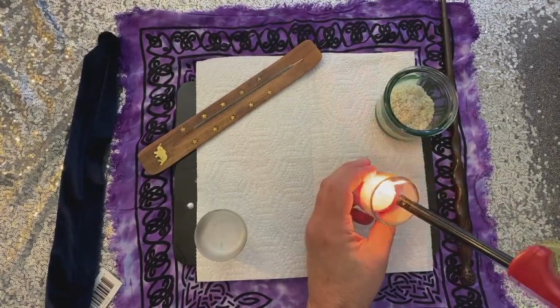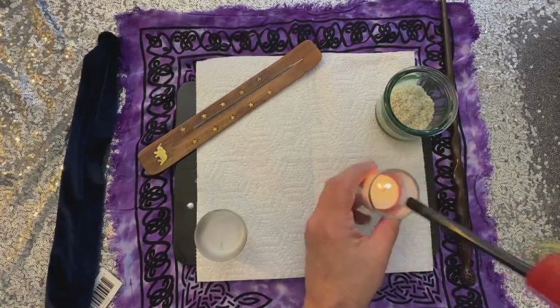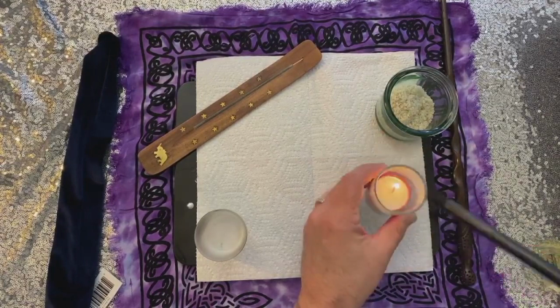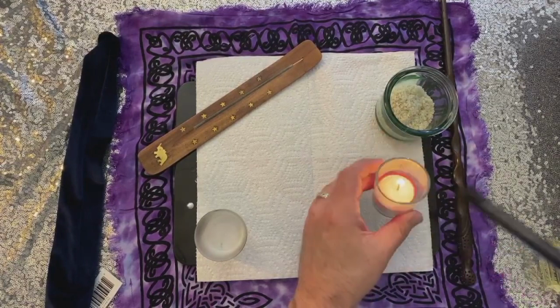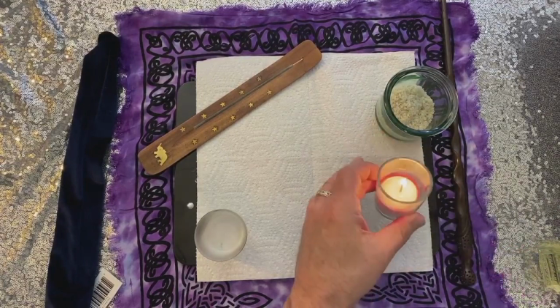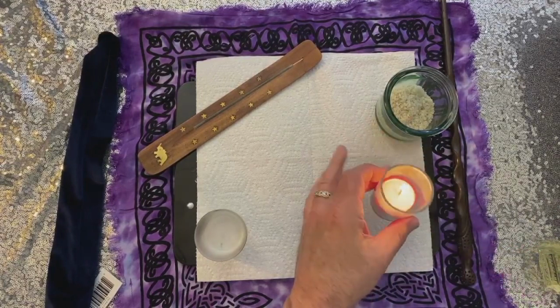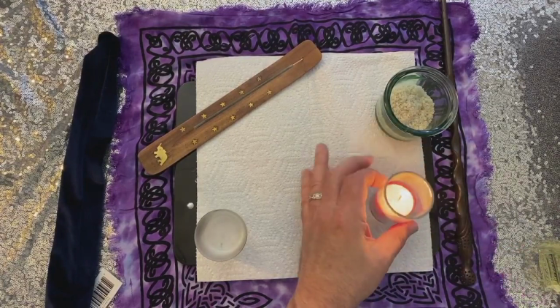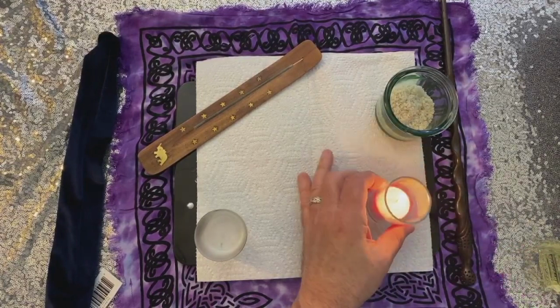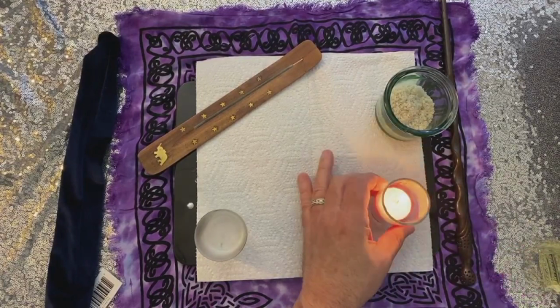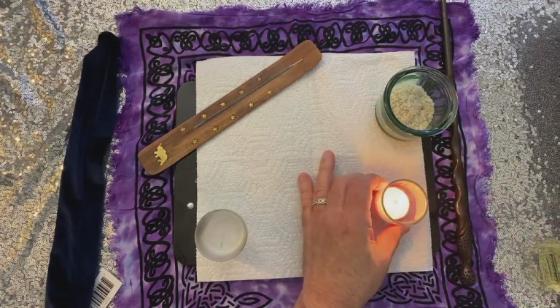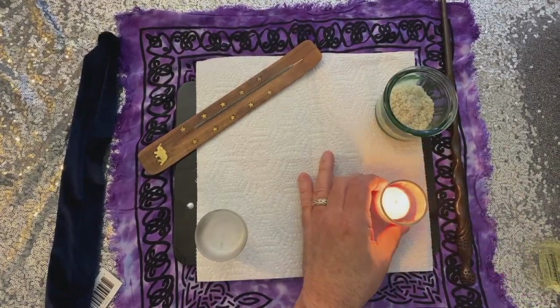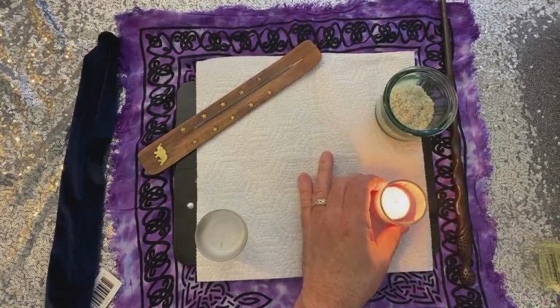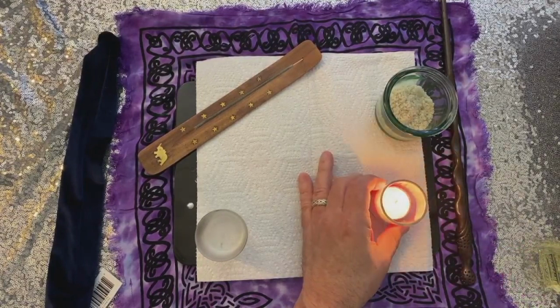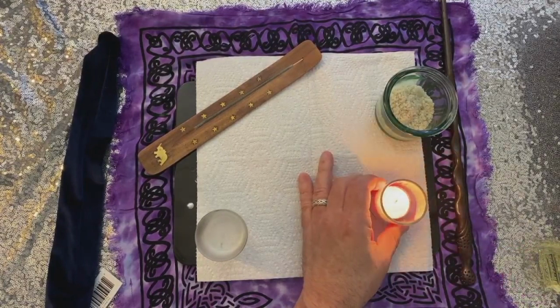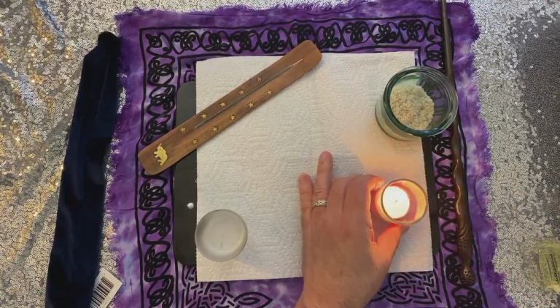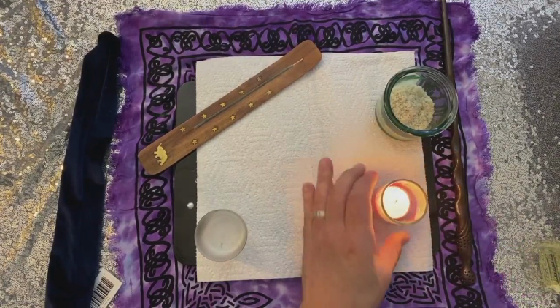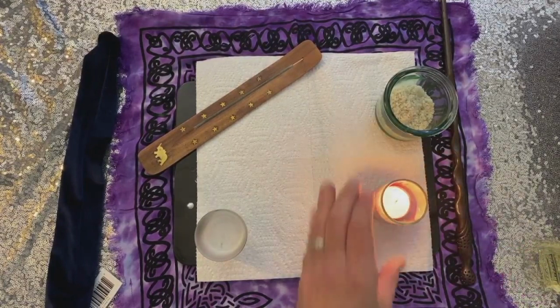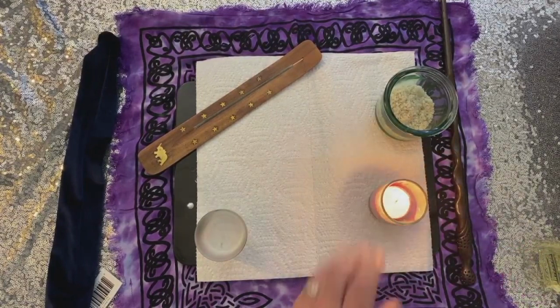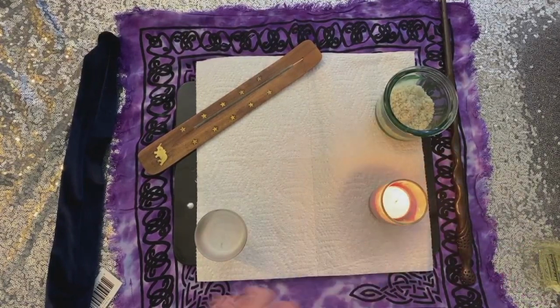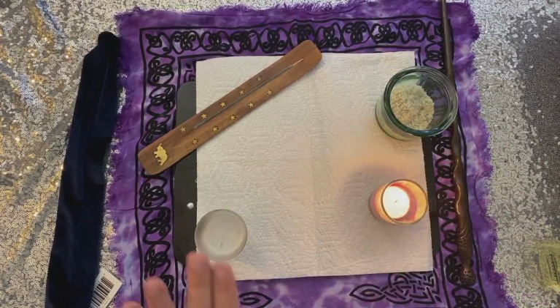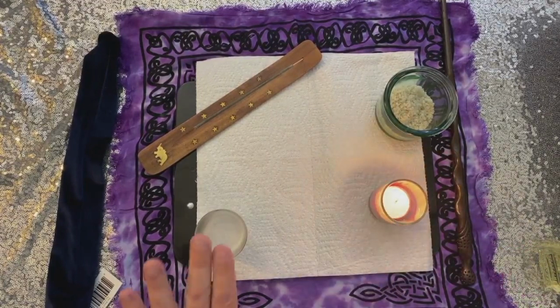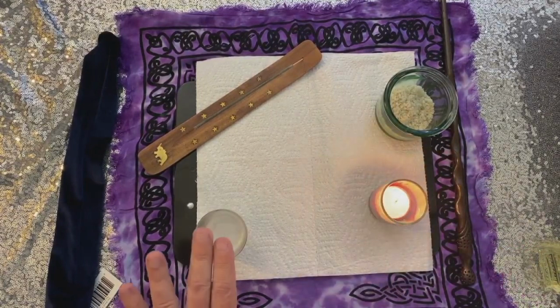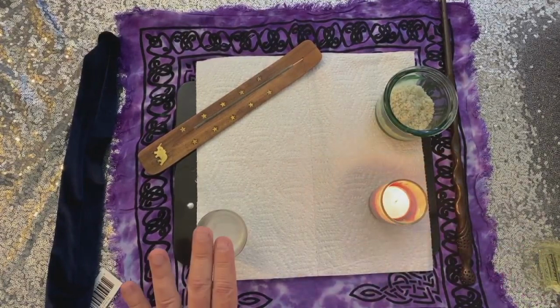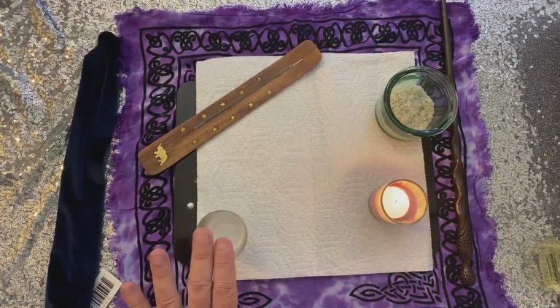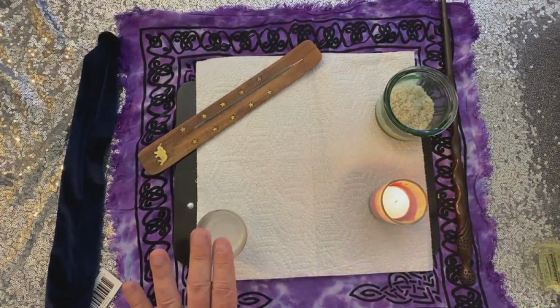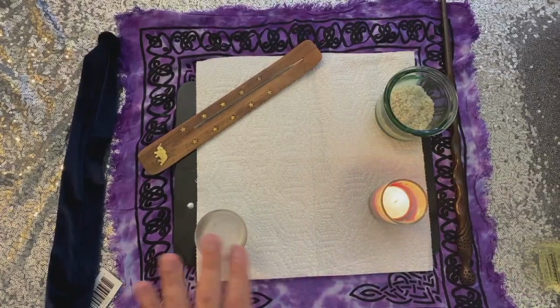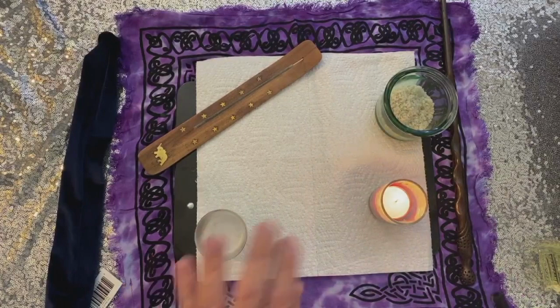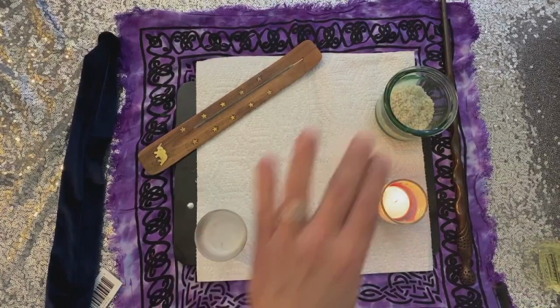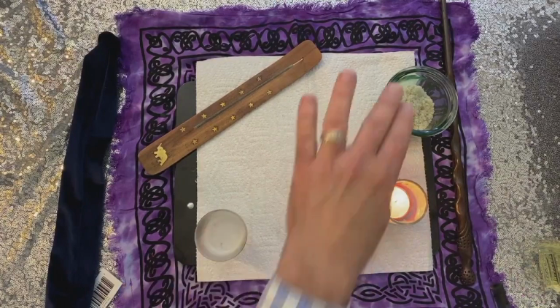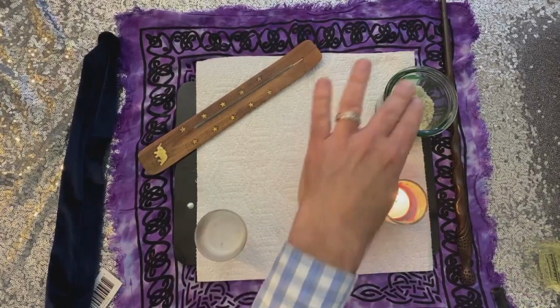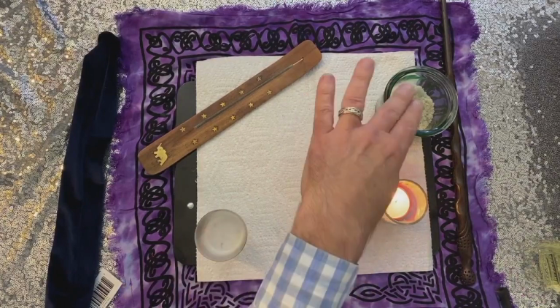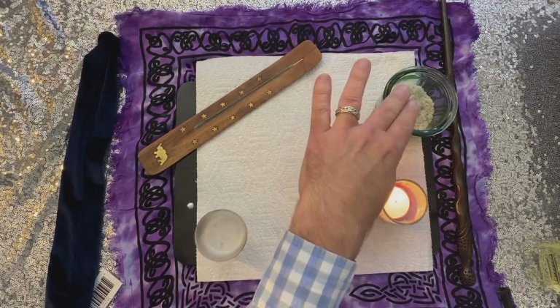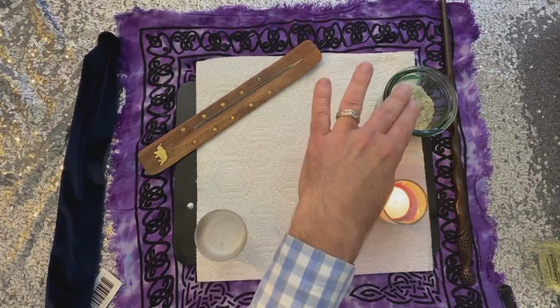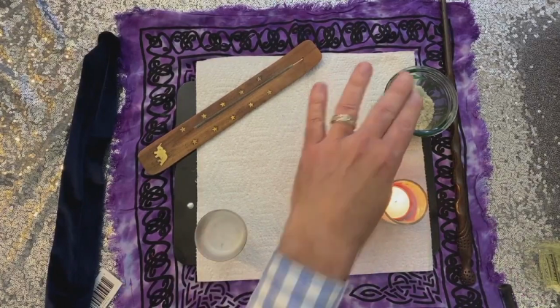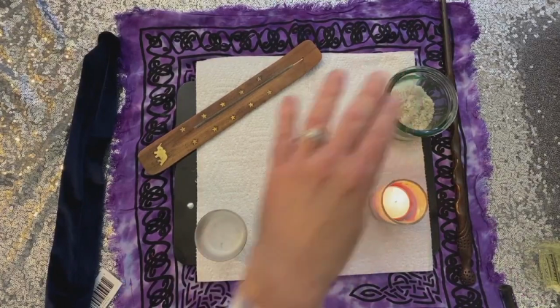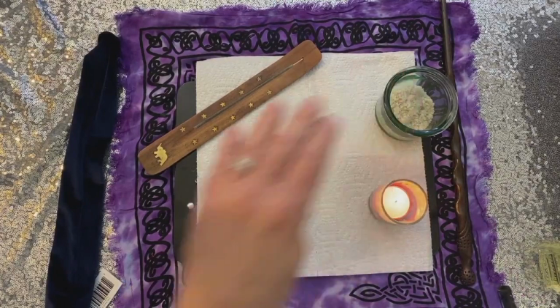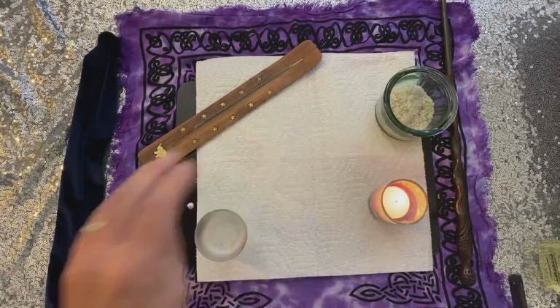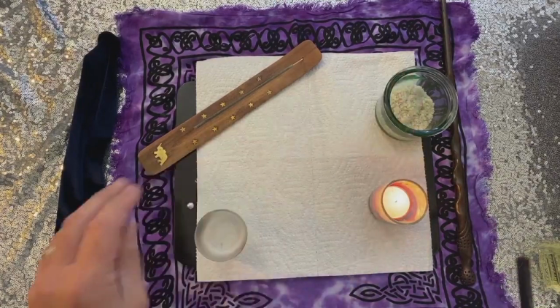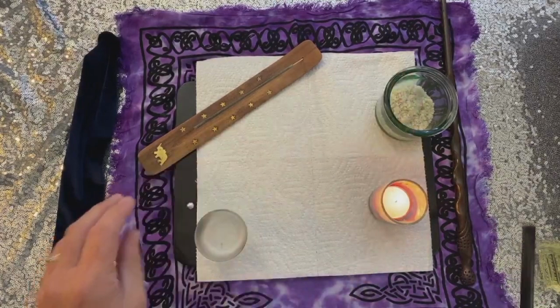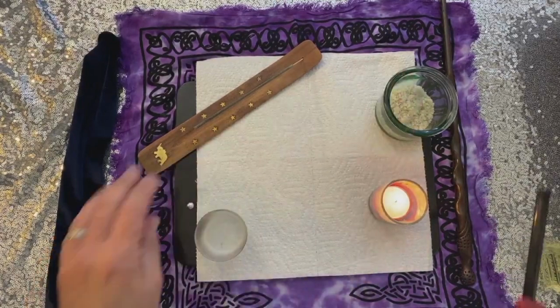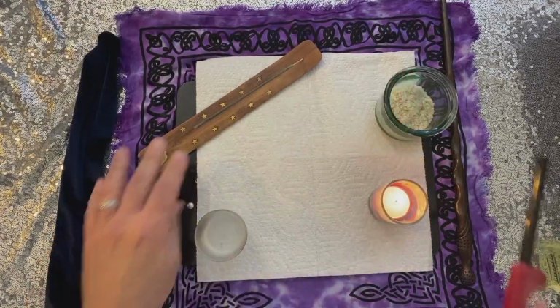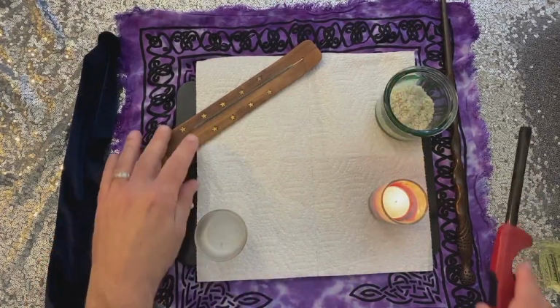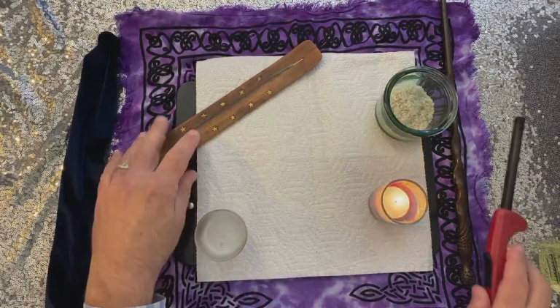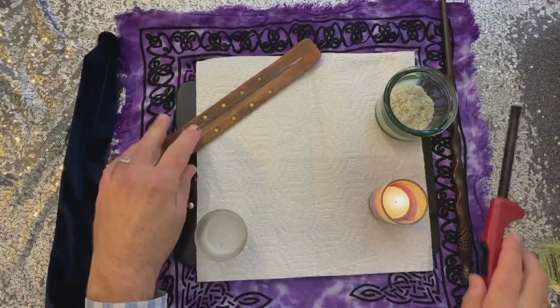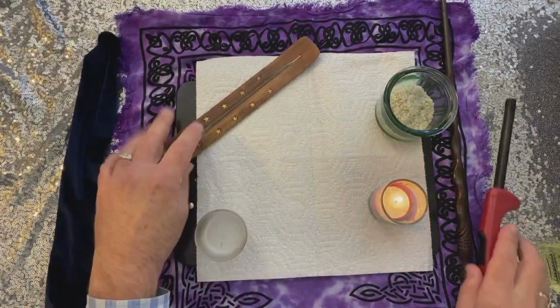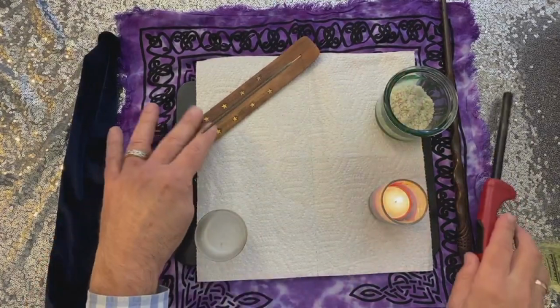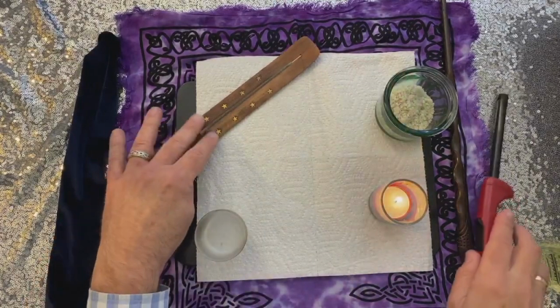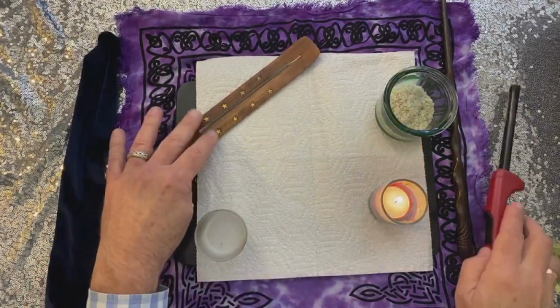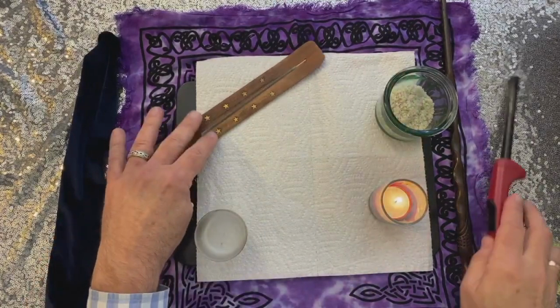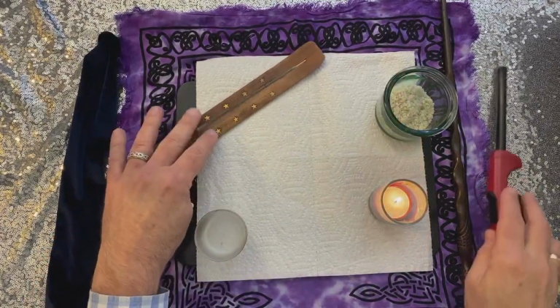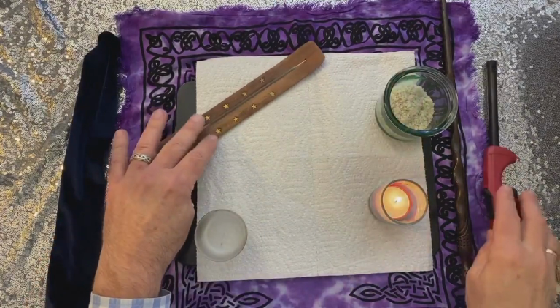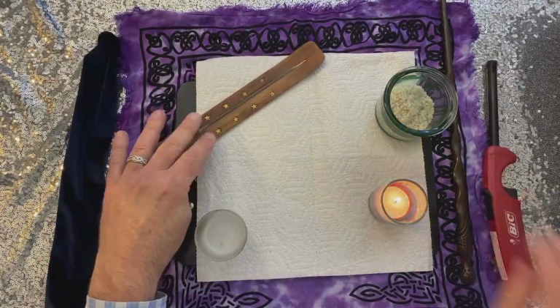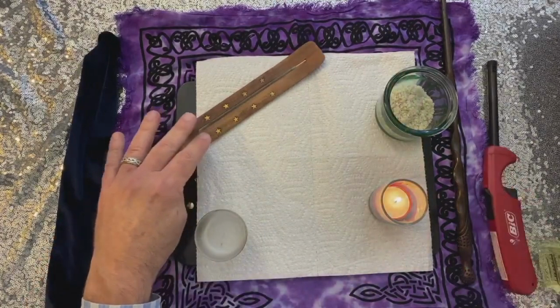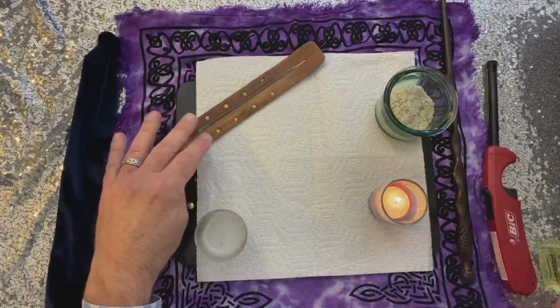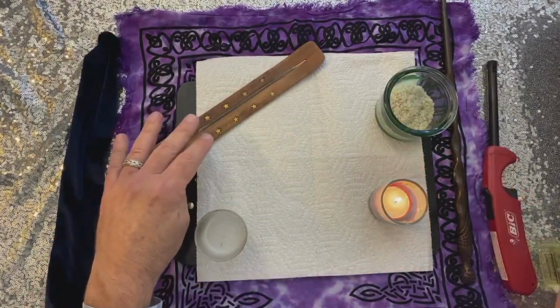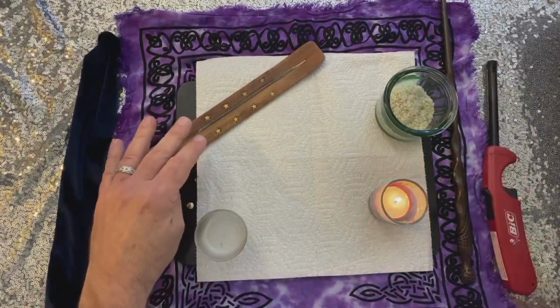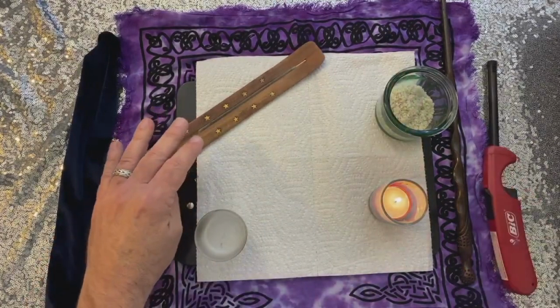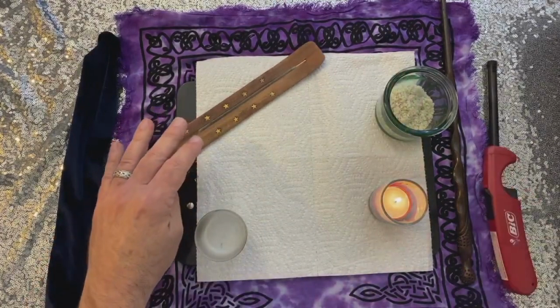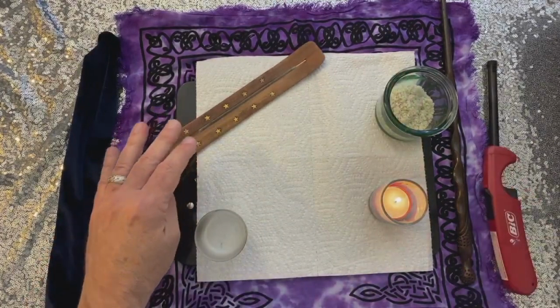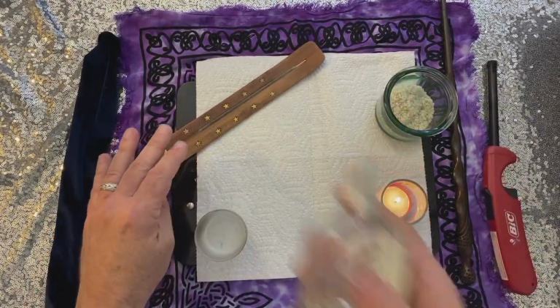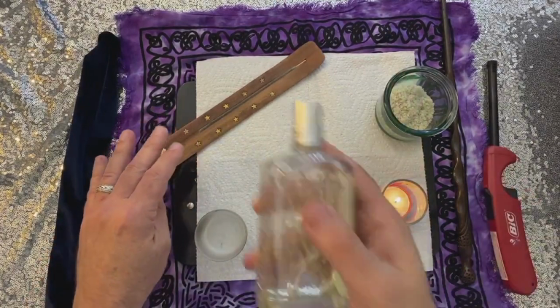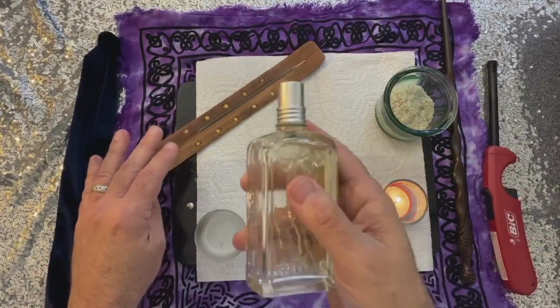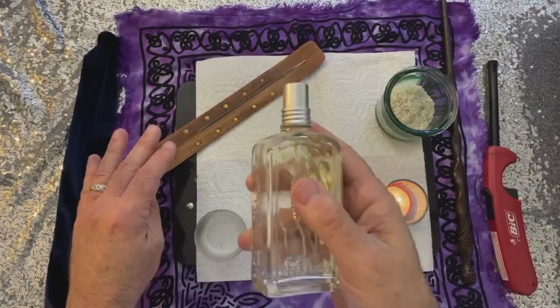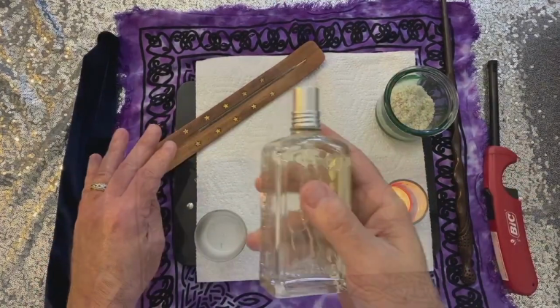You need a candle lit. Red is nice, but that's not necessary — white is fine. A little bit of water, a little bit of salt, and either incense or spray perfume.